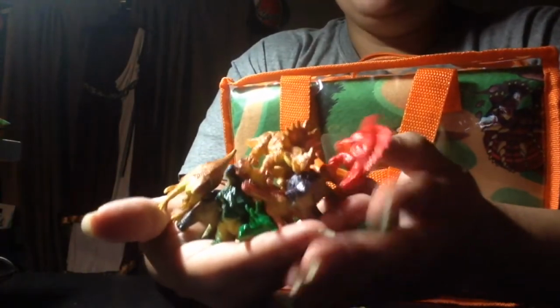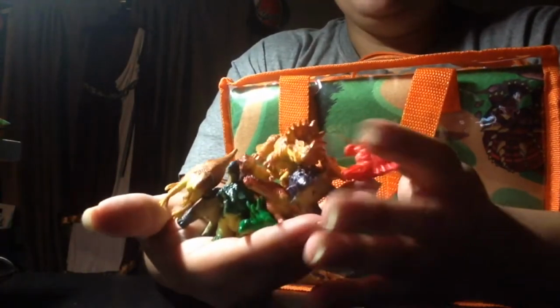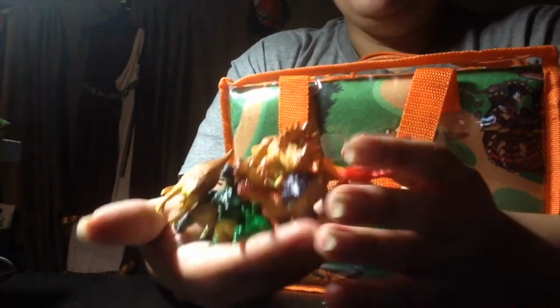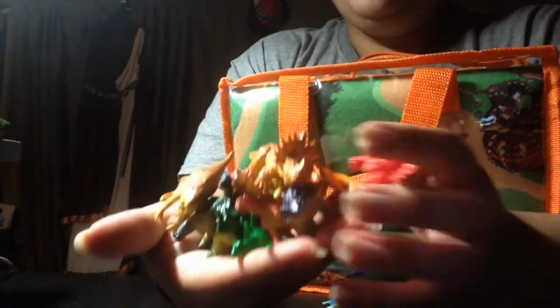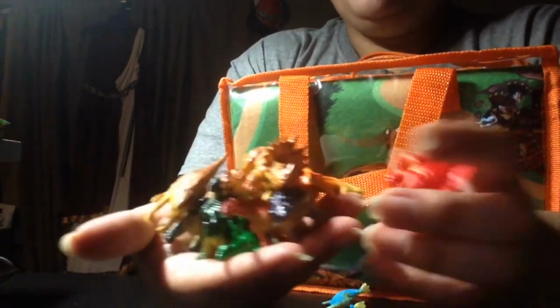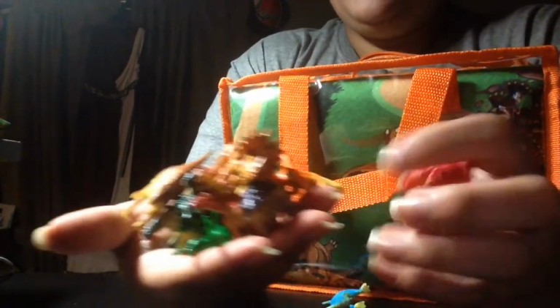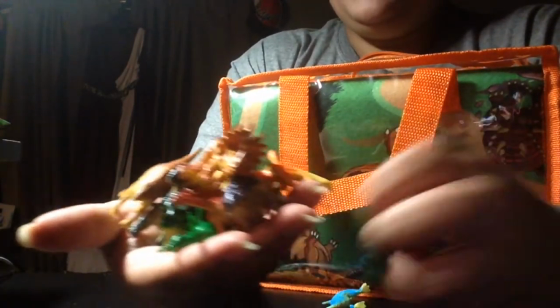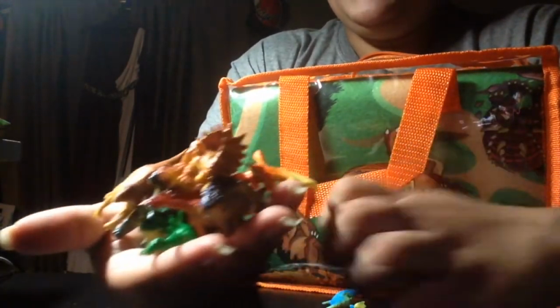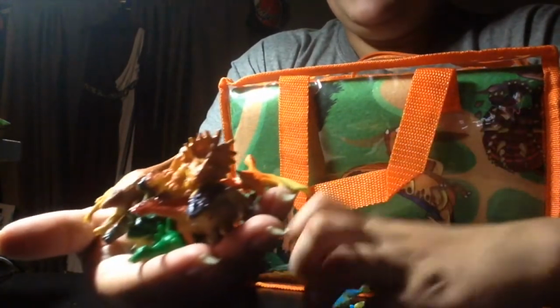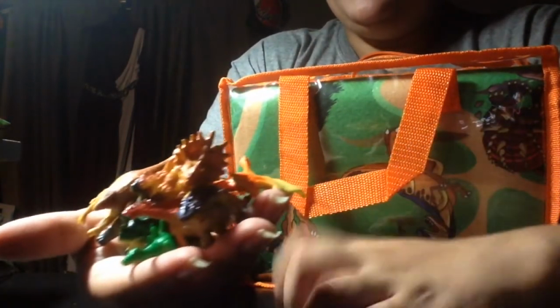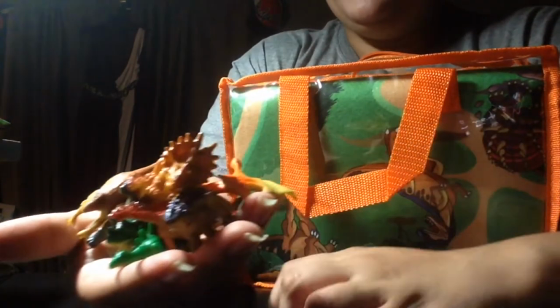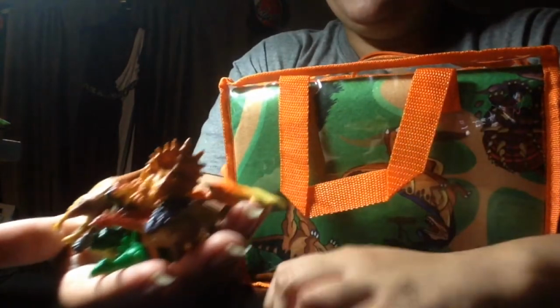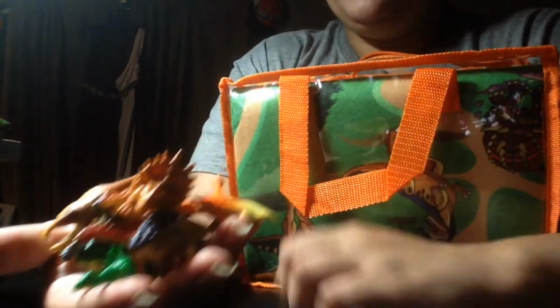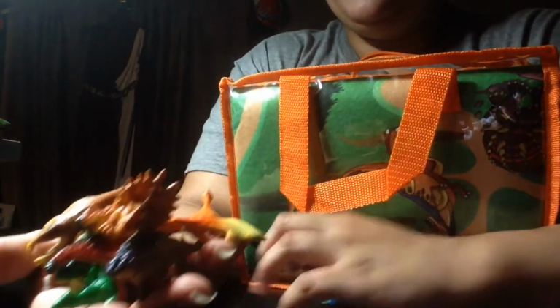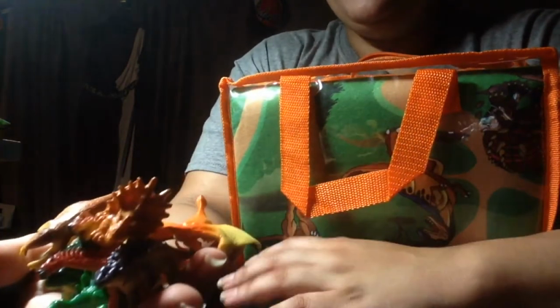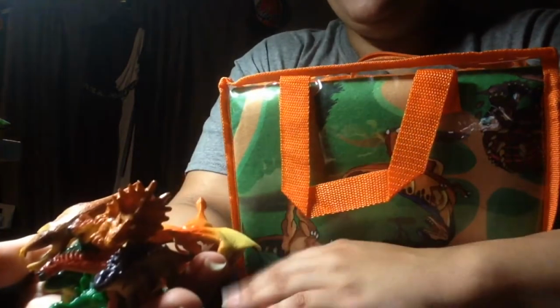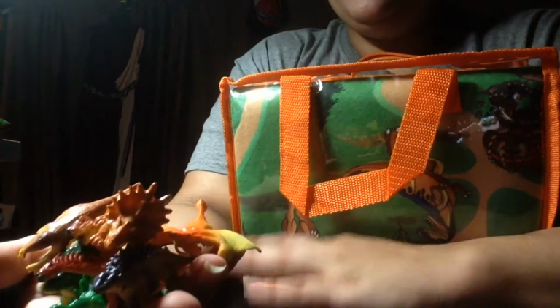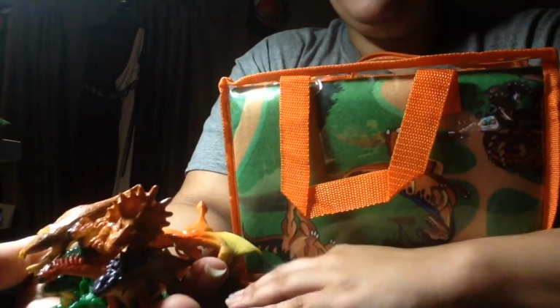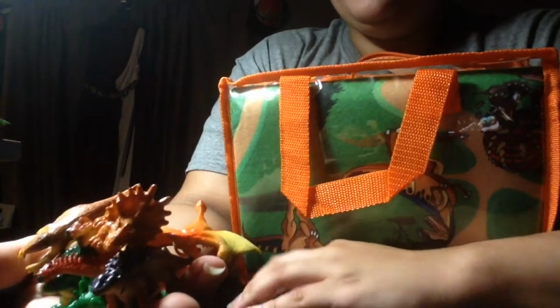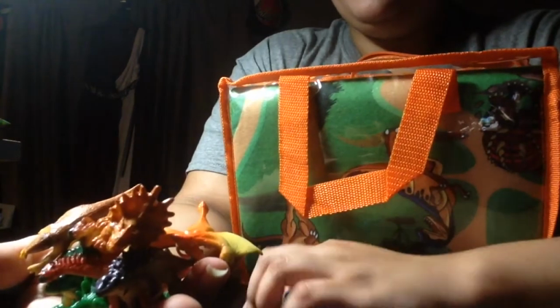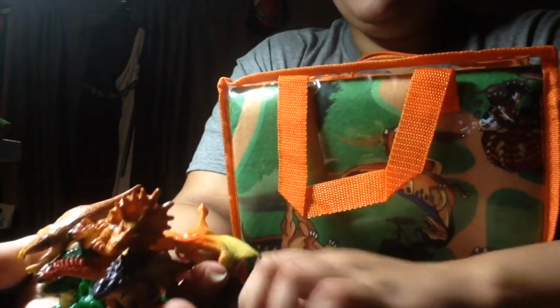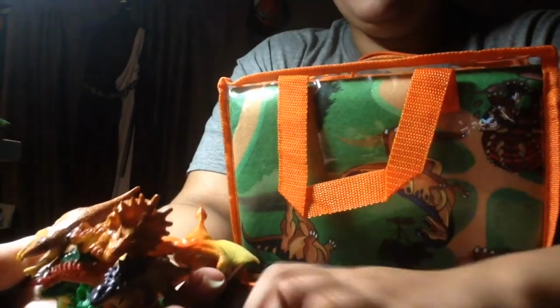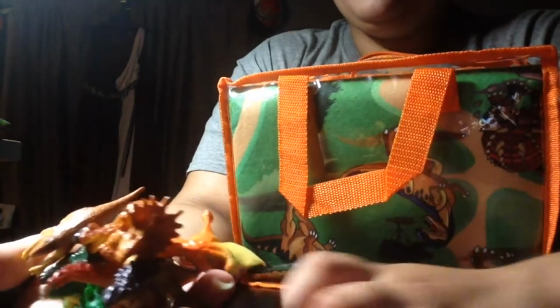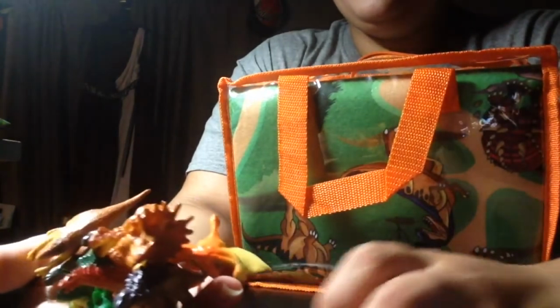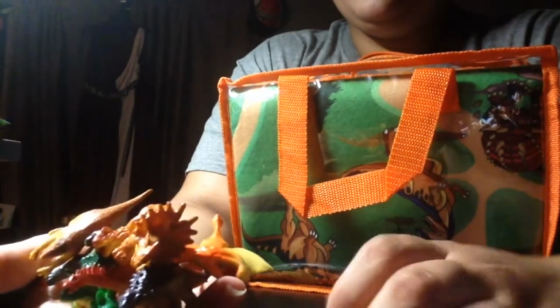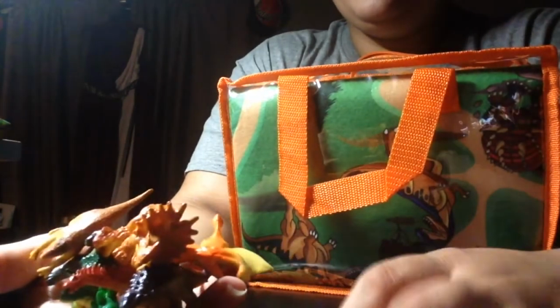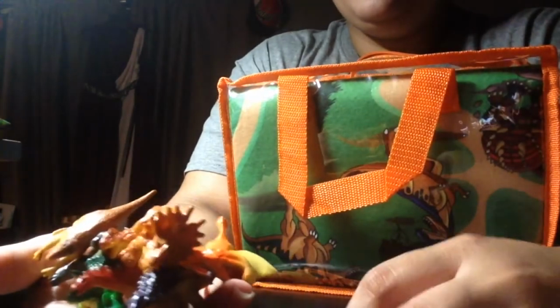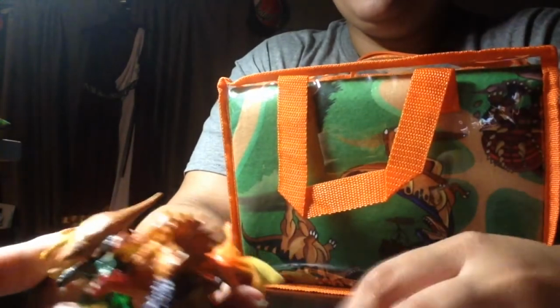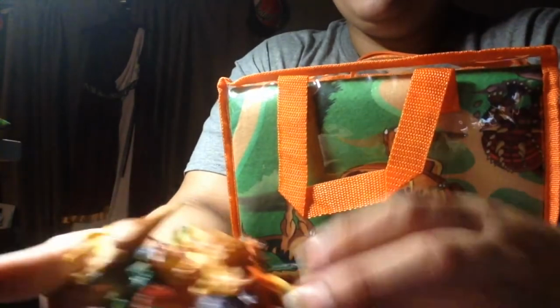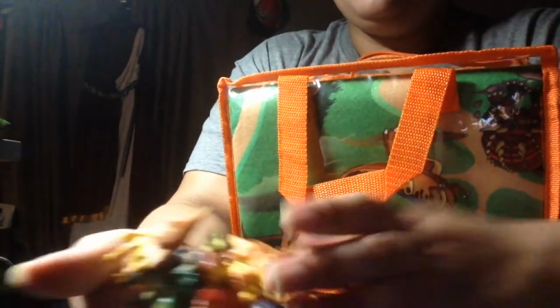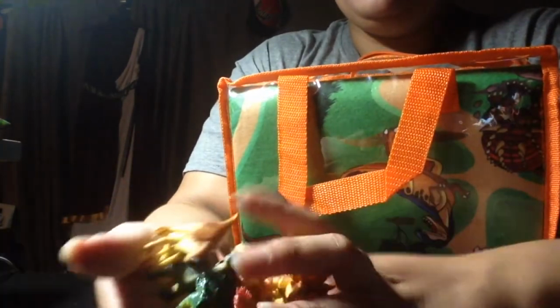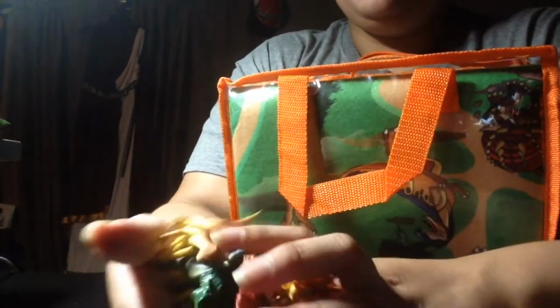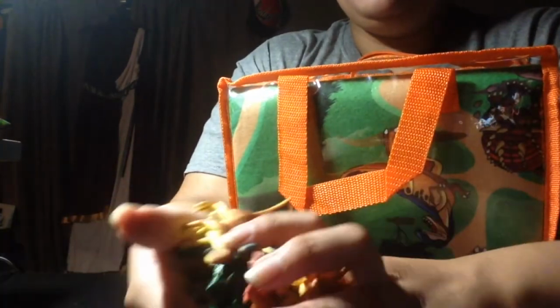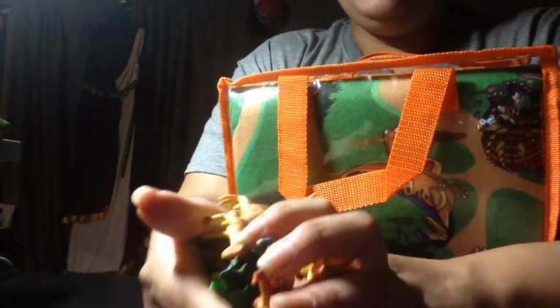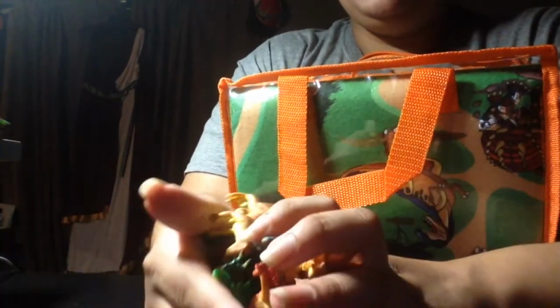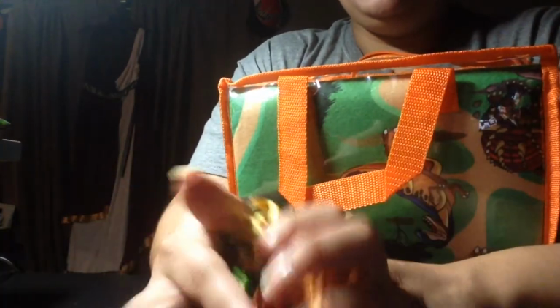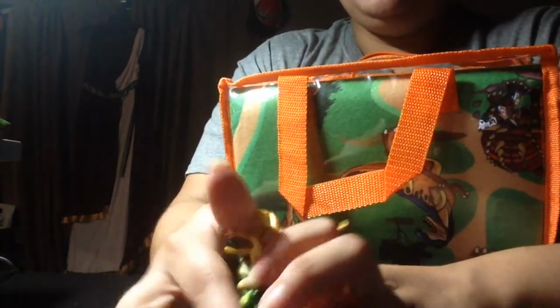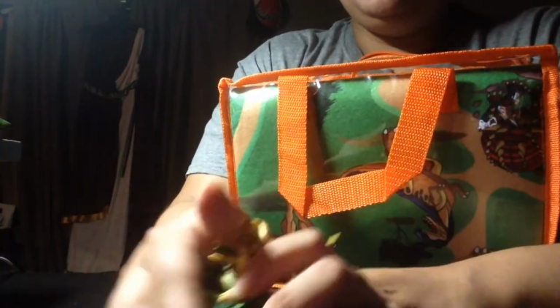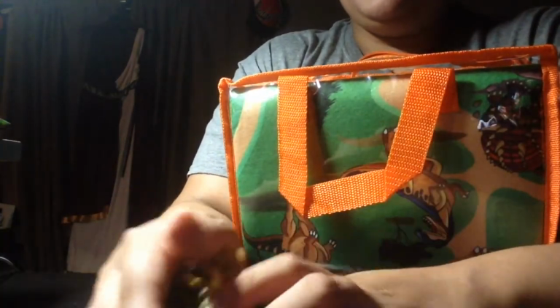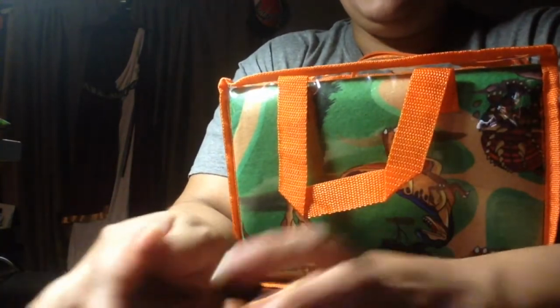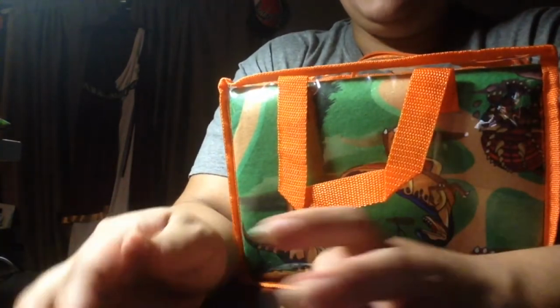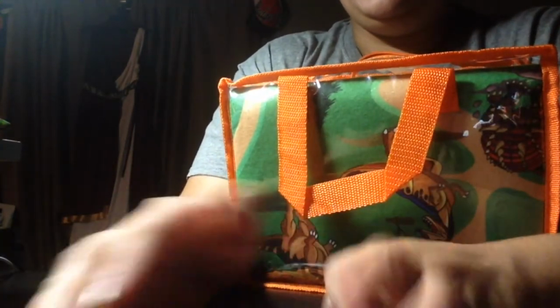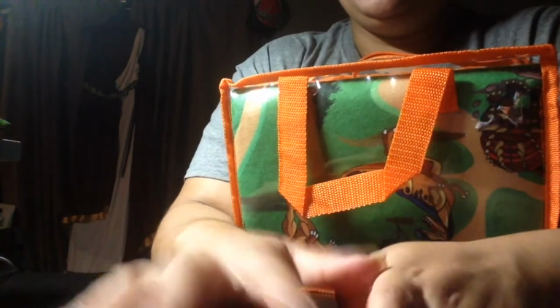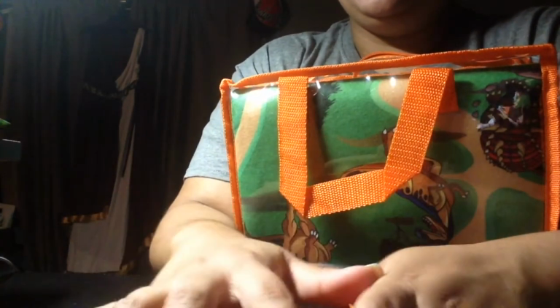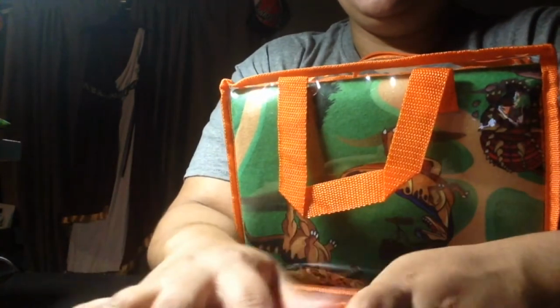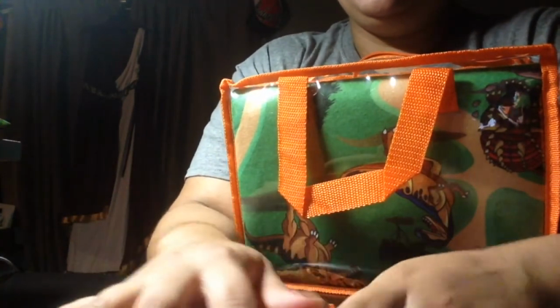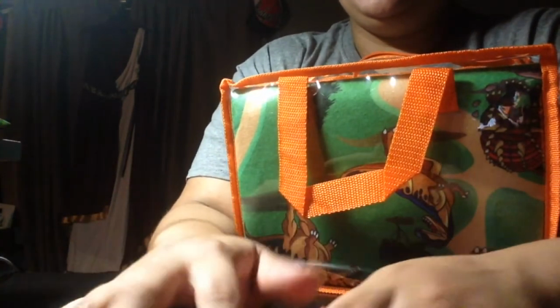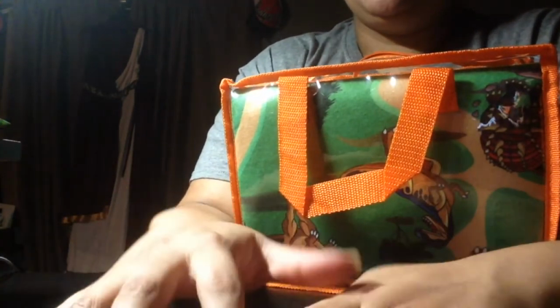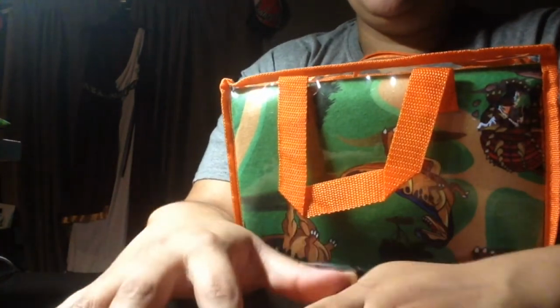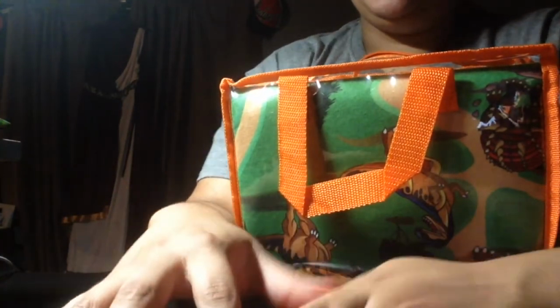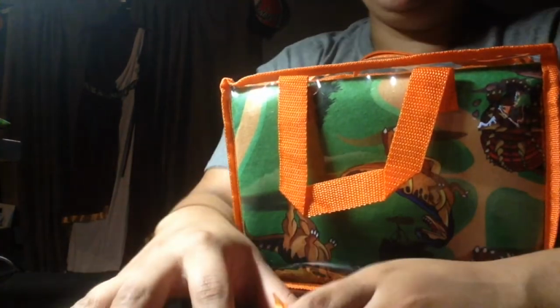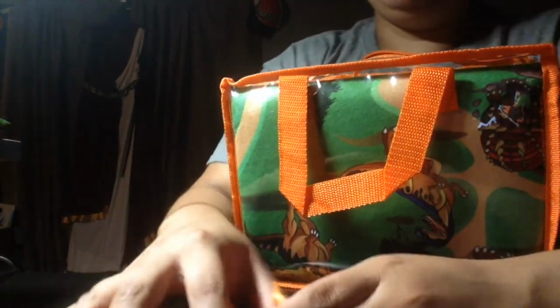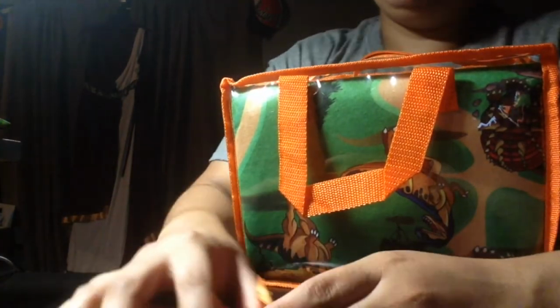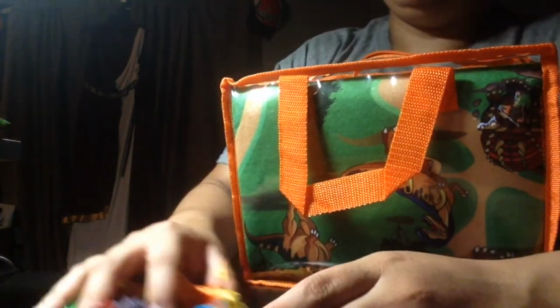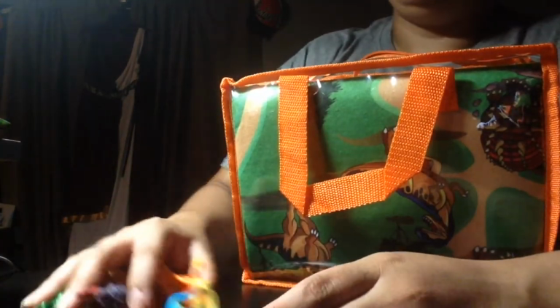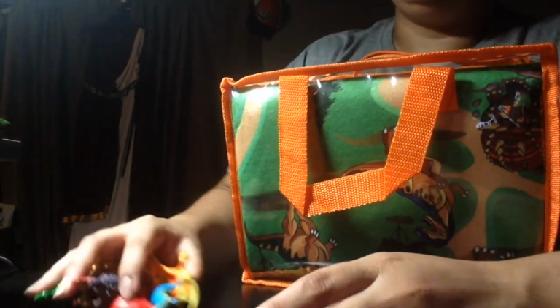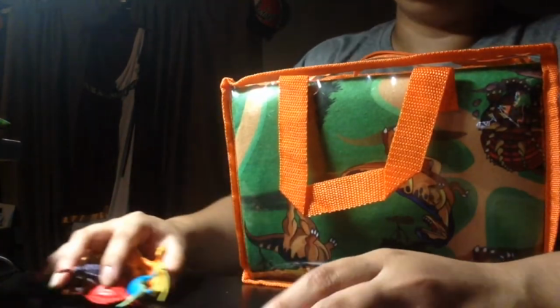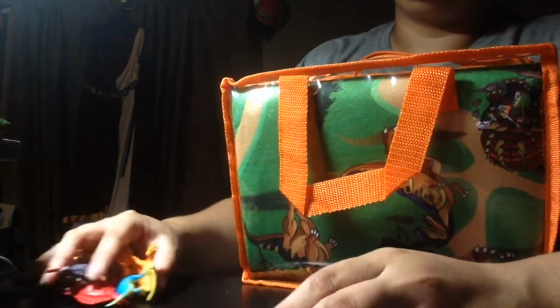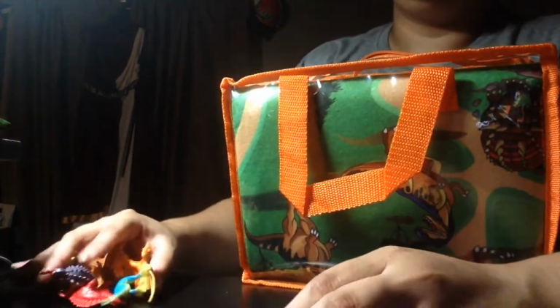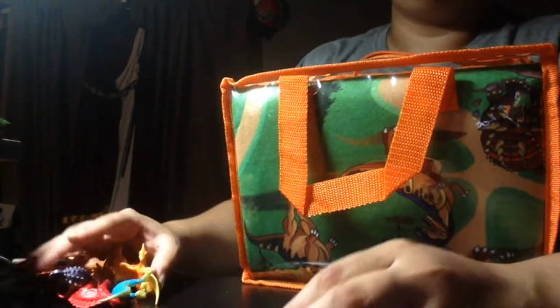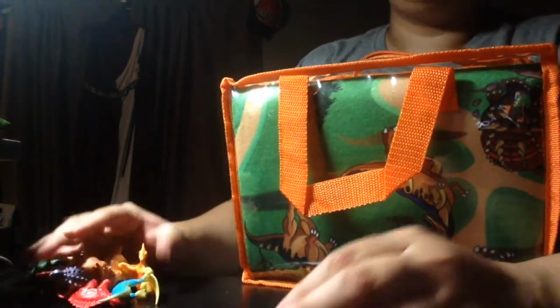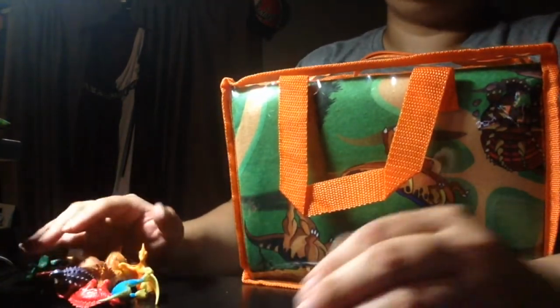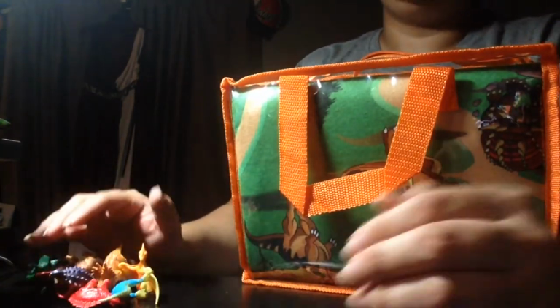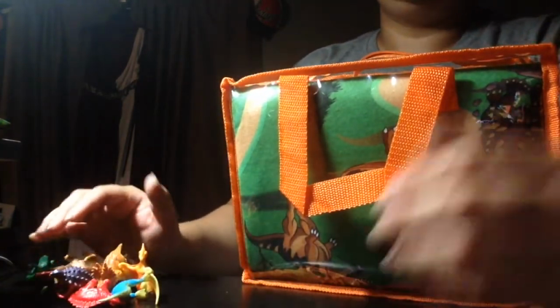They're falling! I like these. These are mine. Look at these.